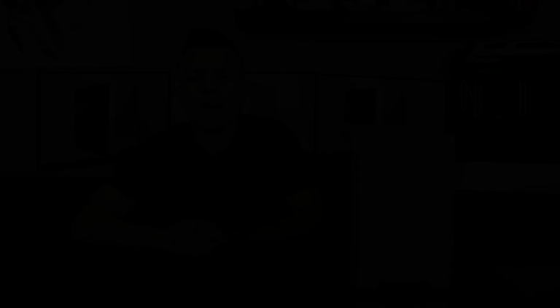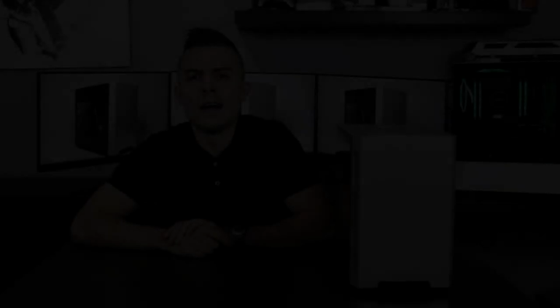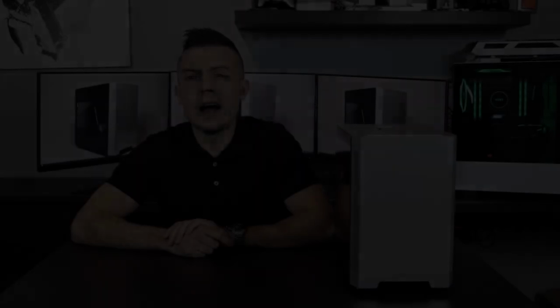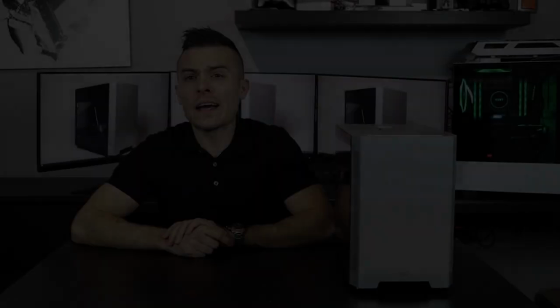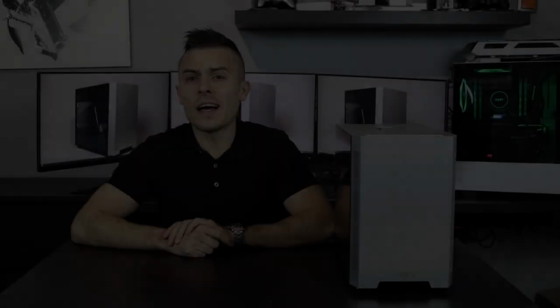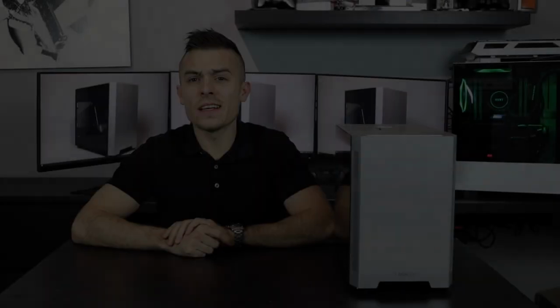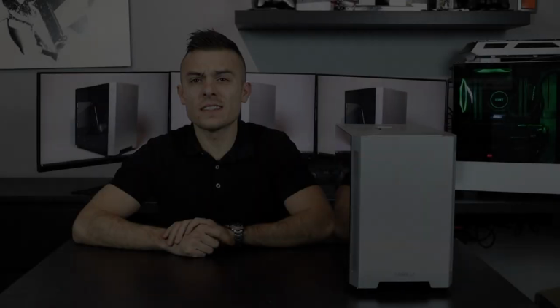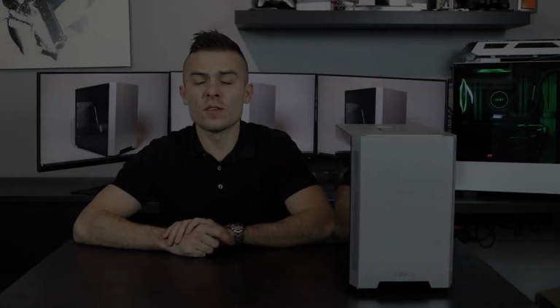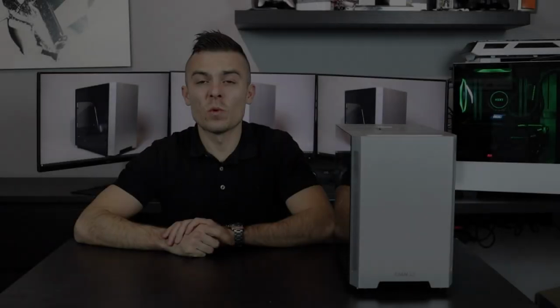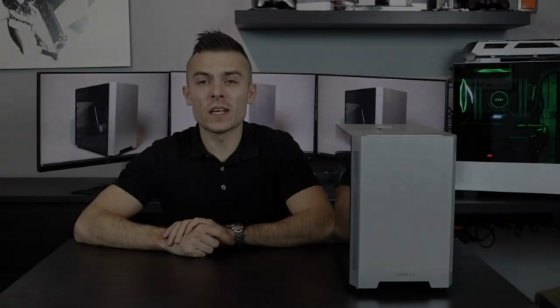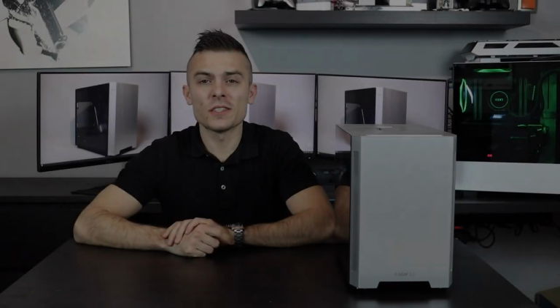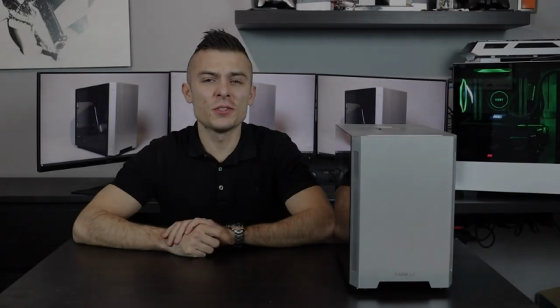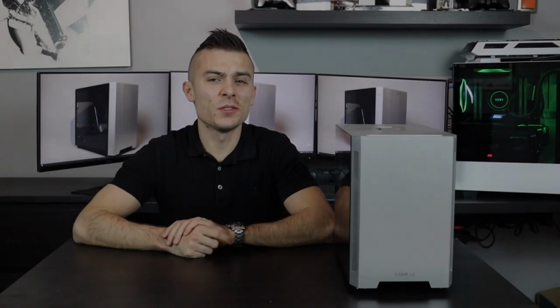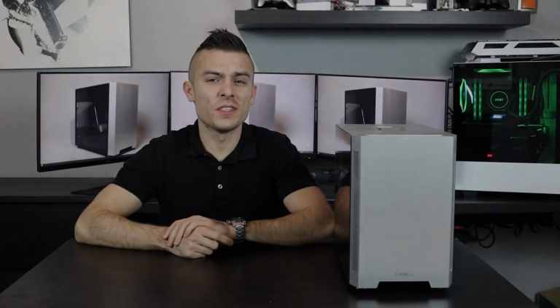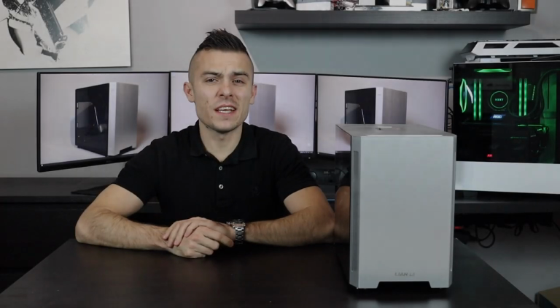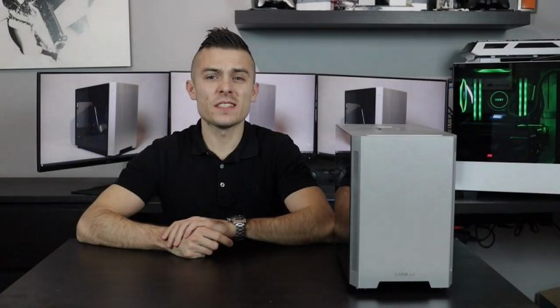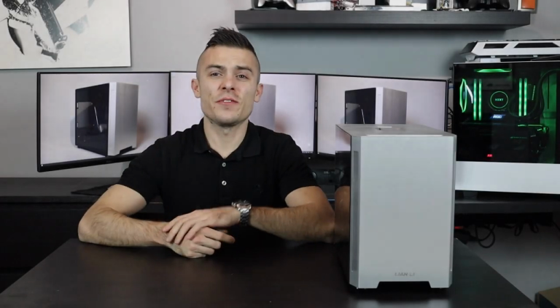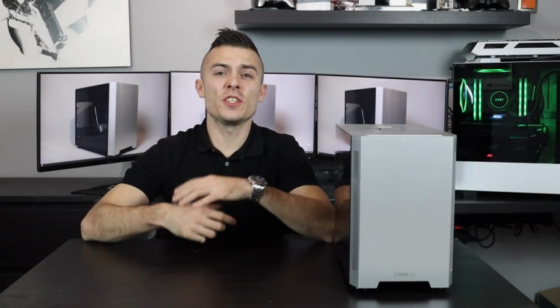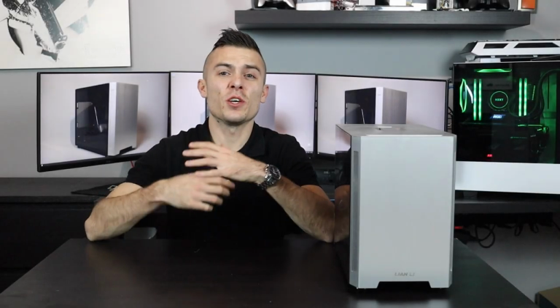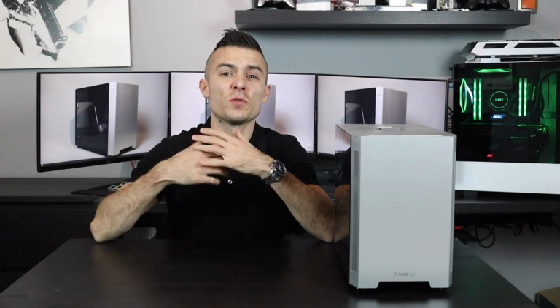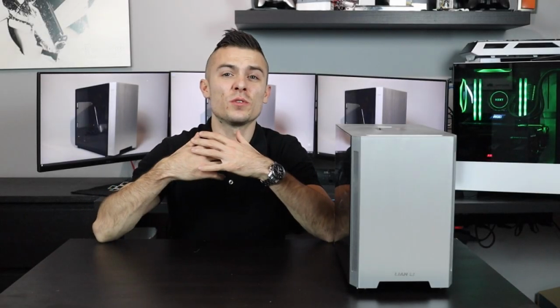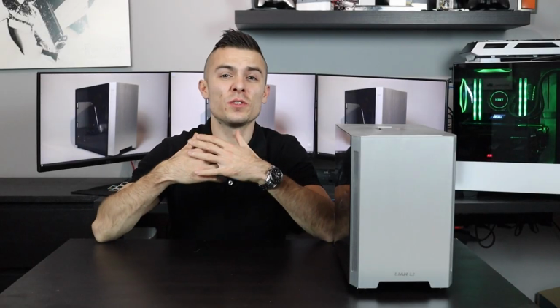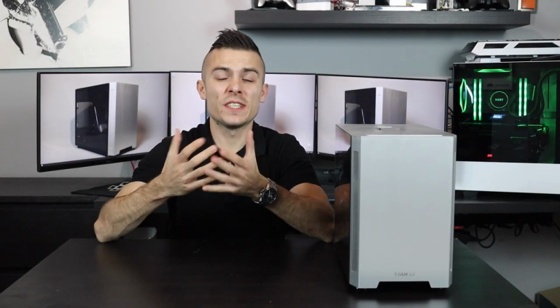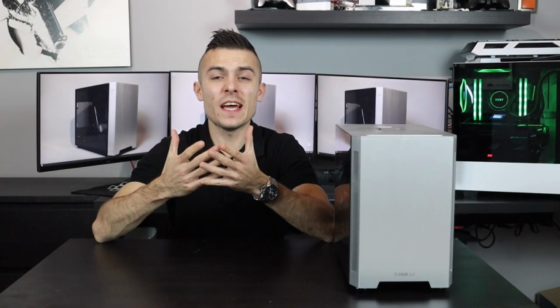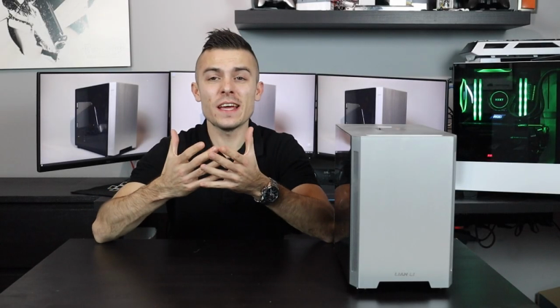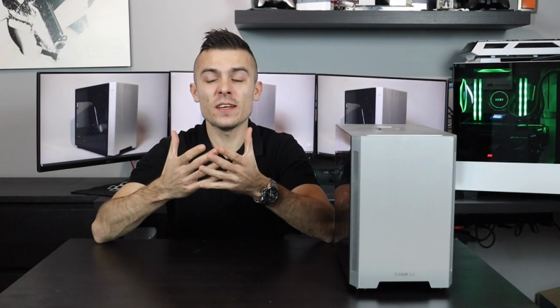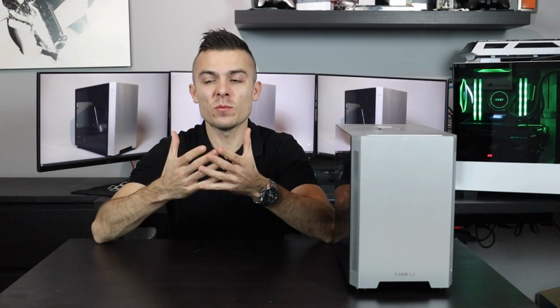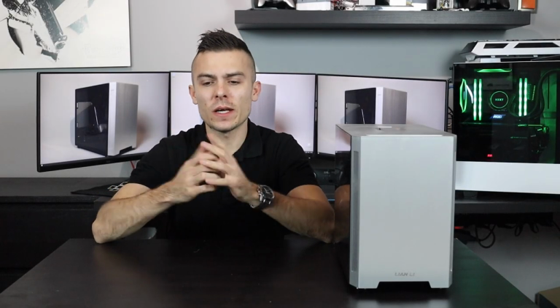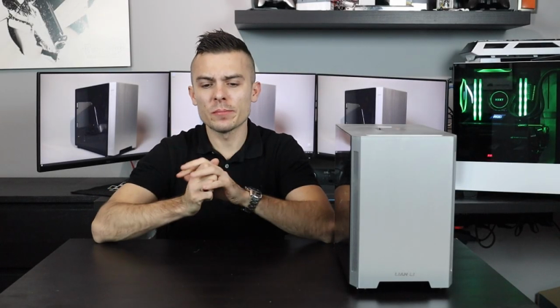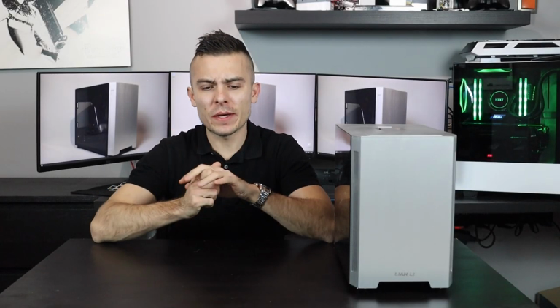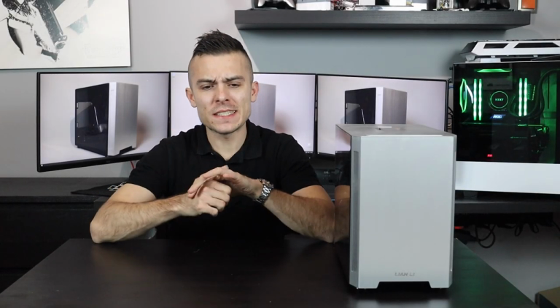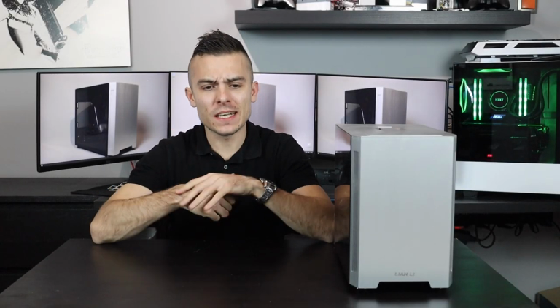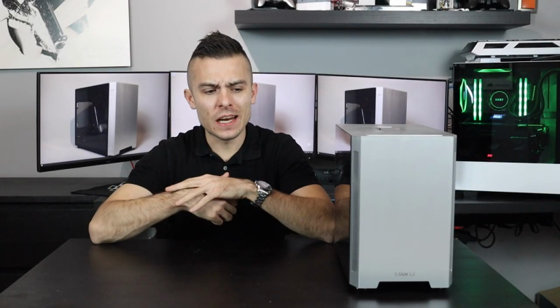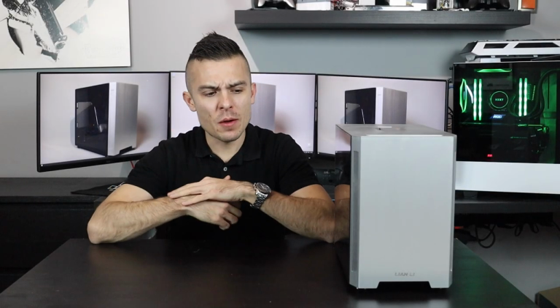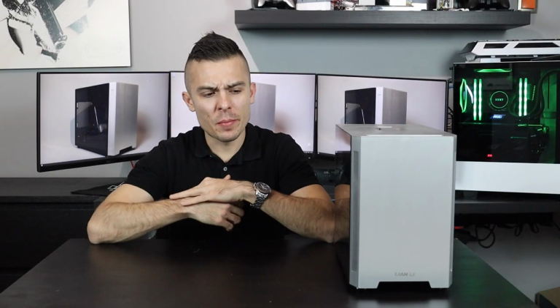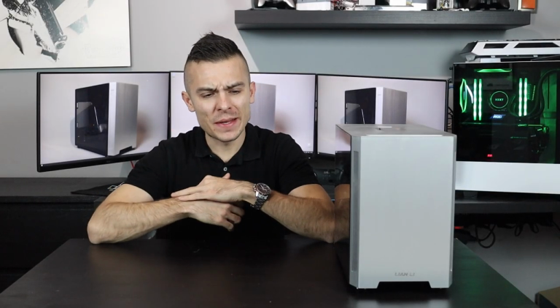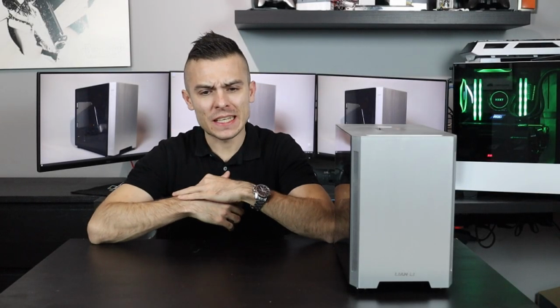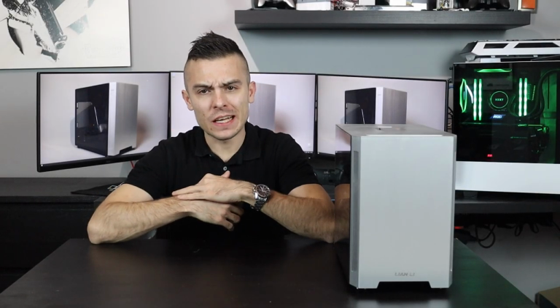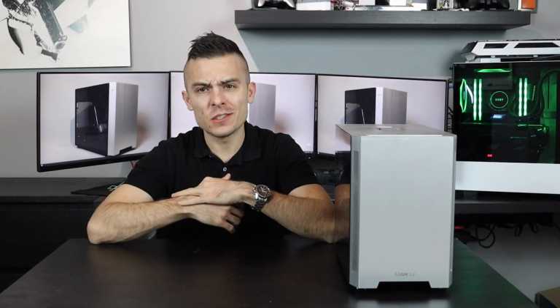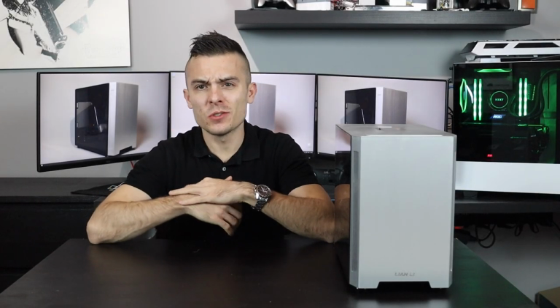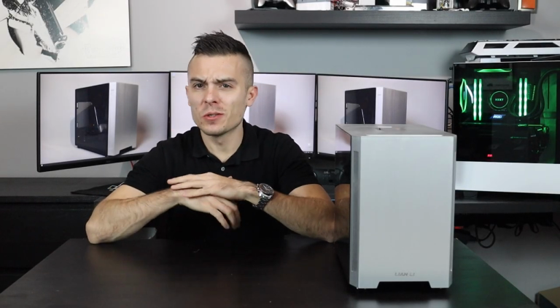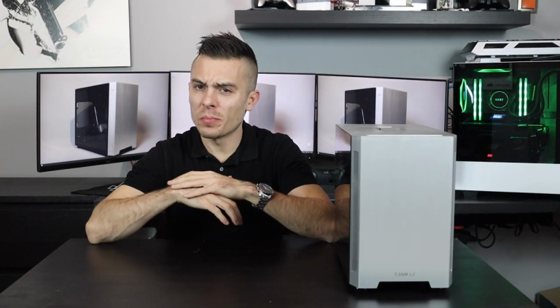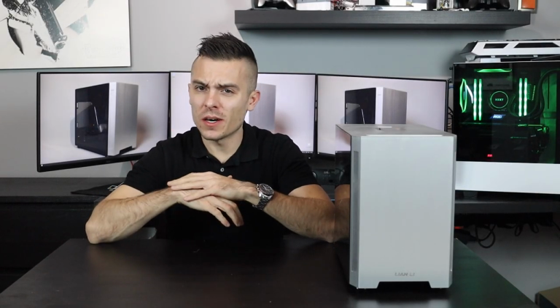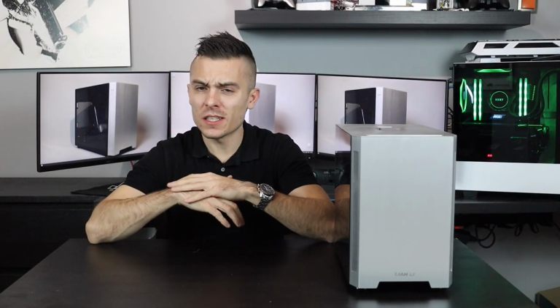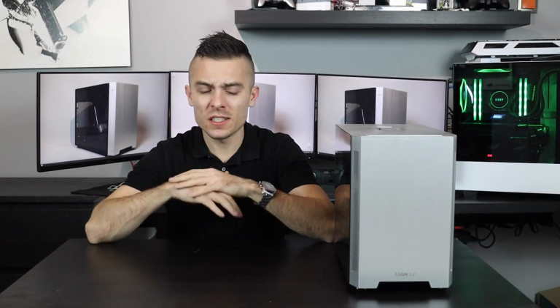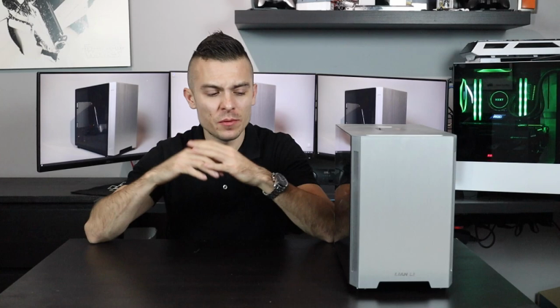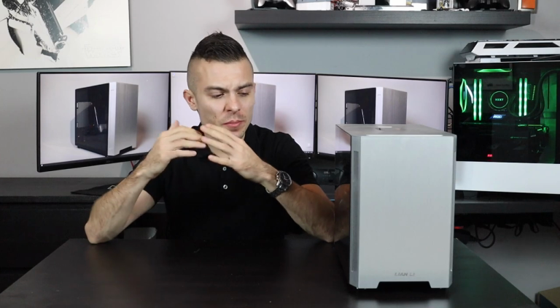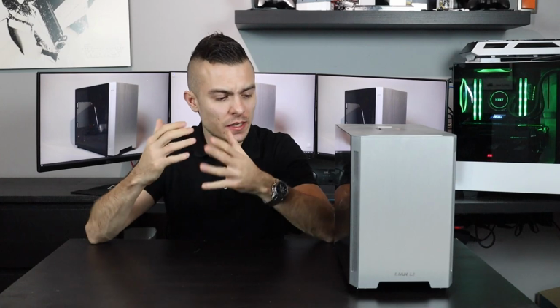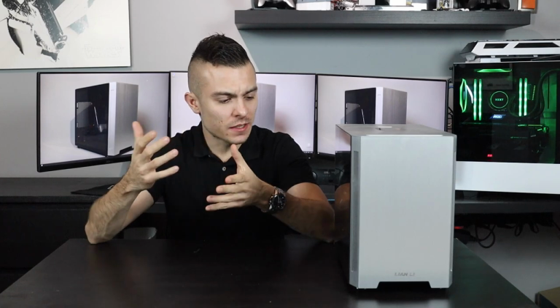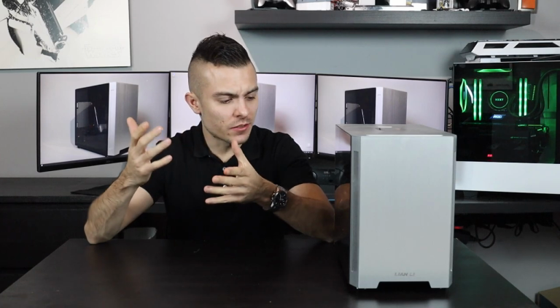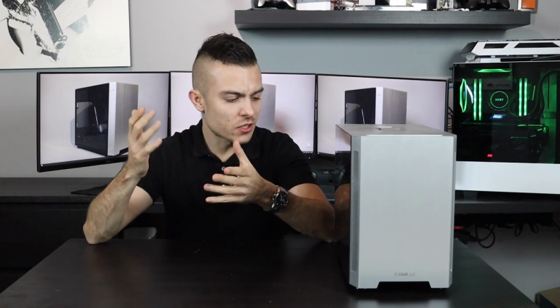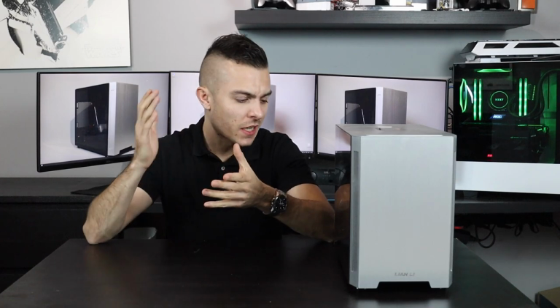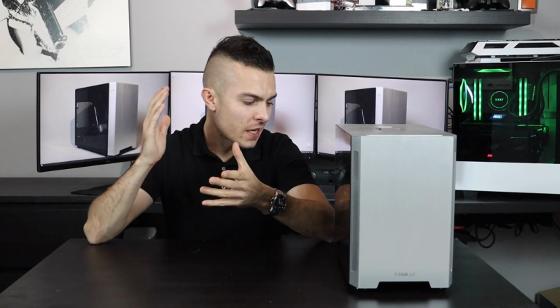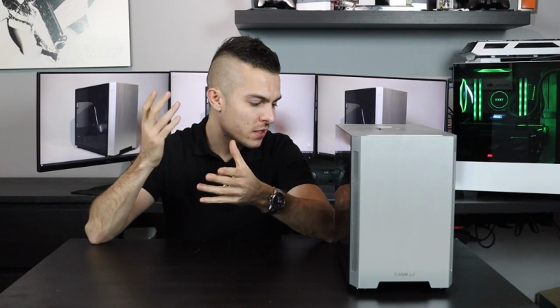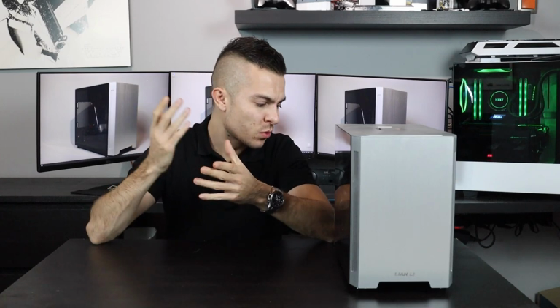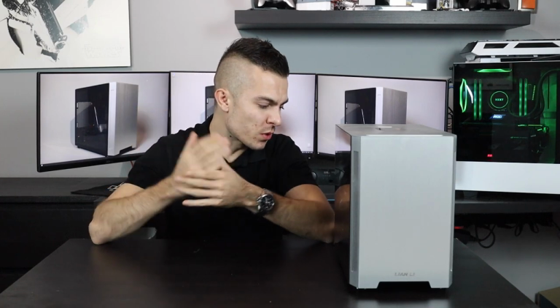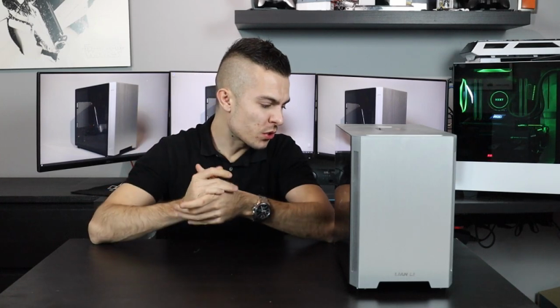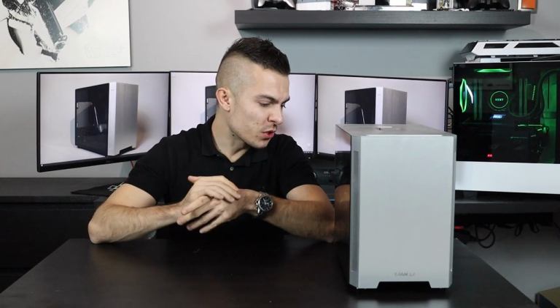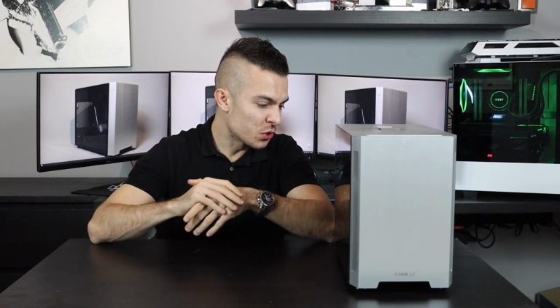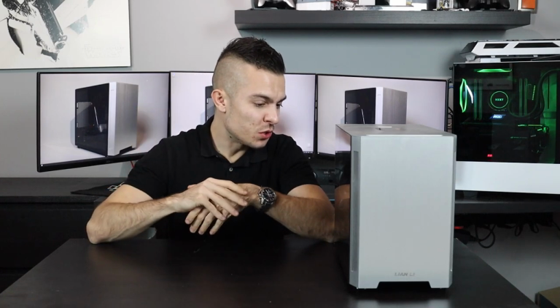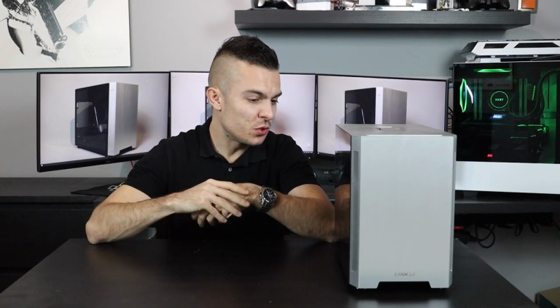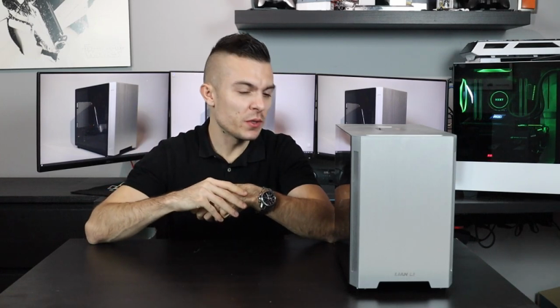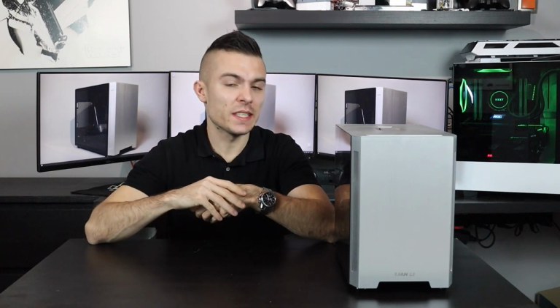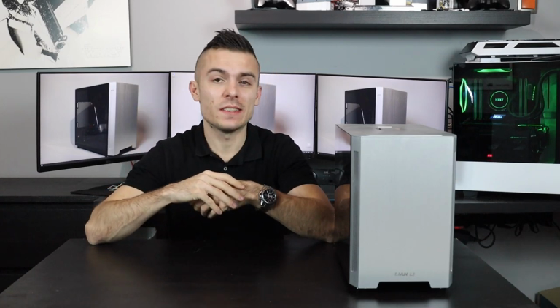Hi guys and welcome to today's video. I'm a bit late to the party but nevertheless we're going to do it.